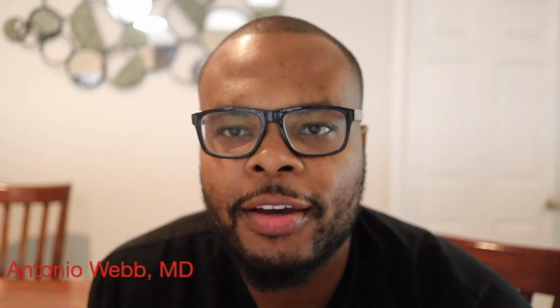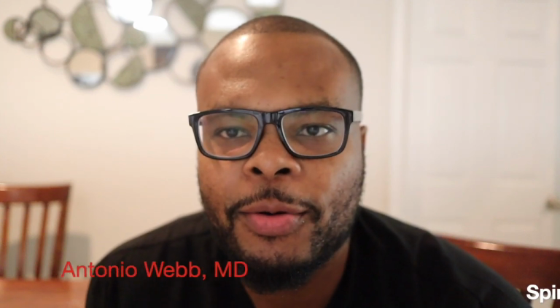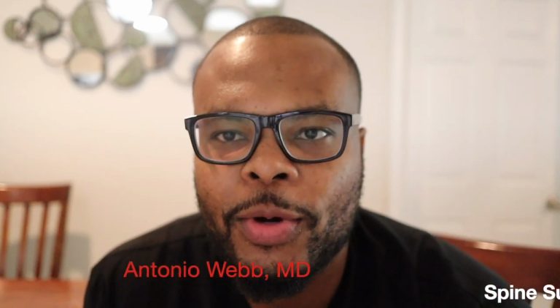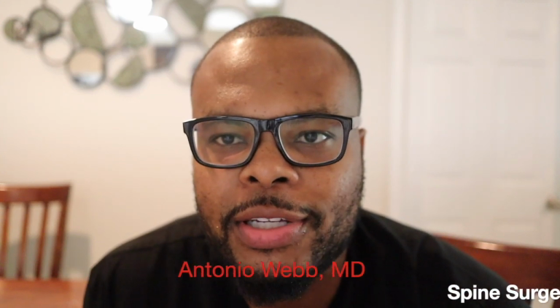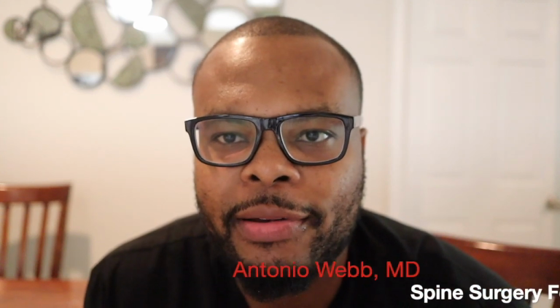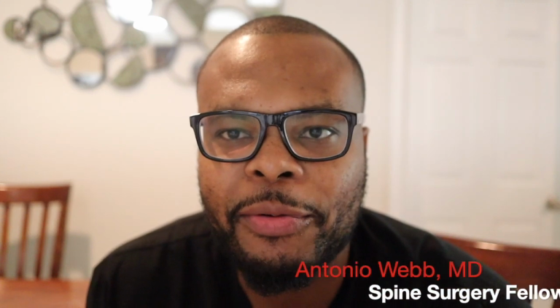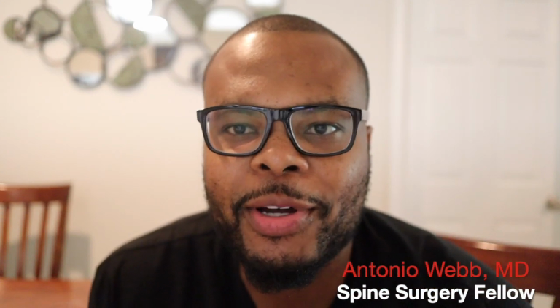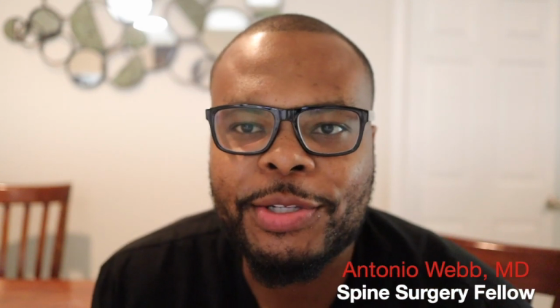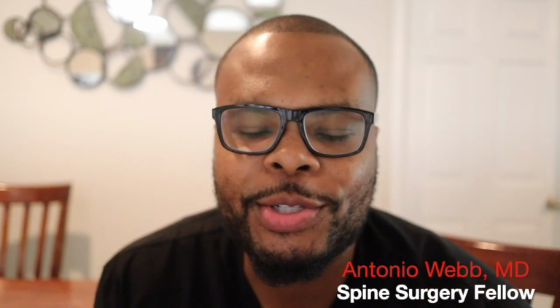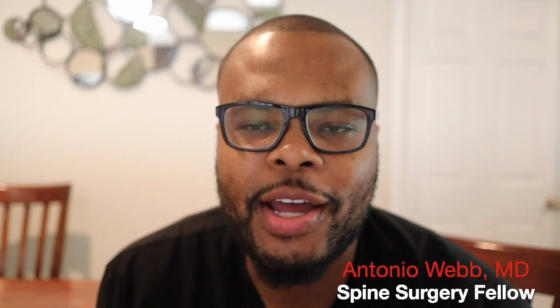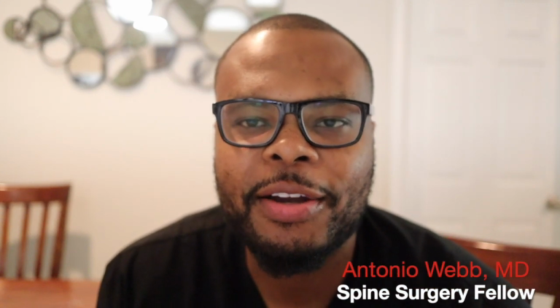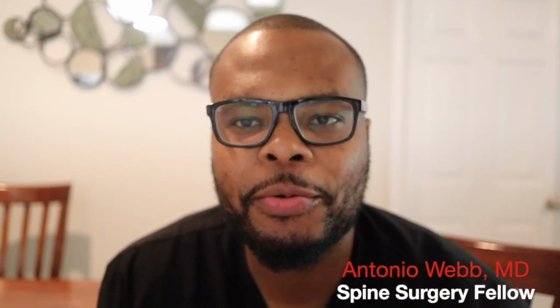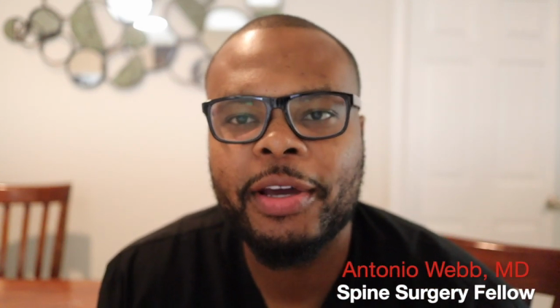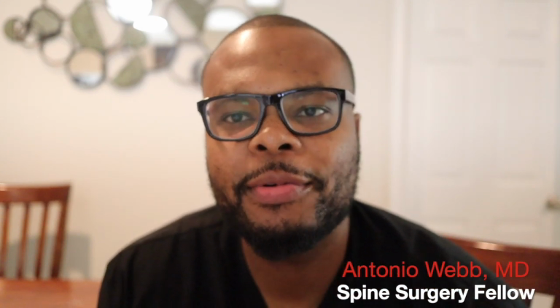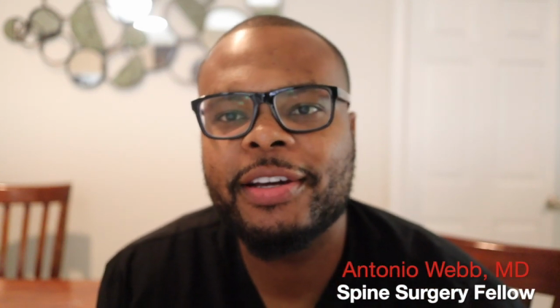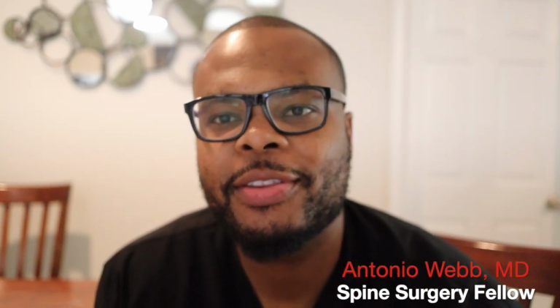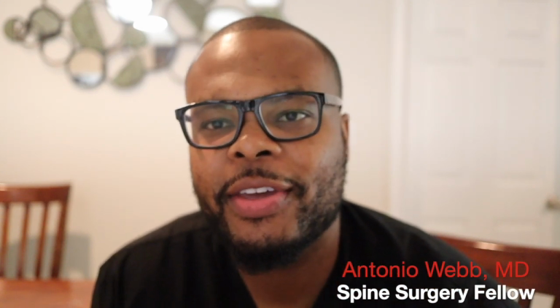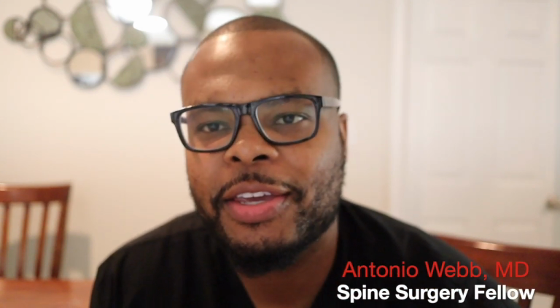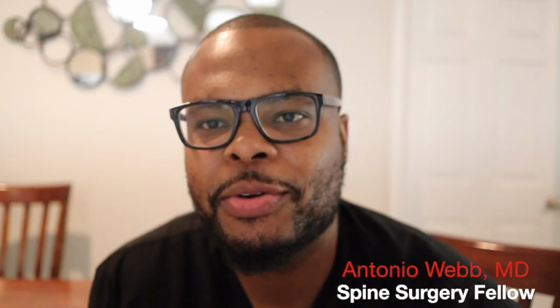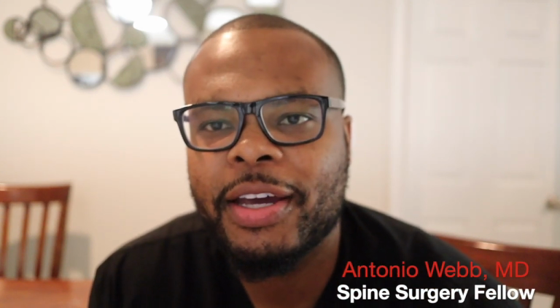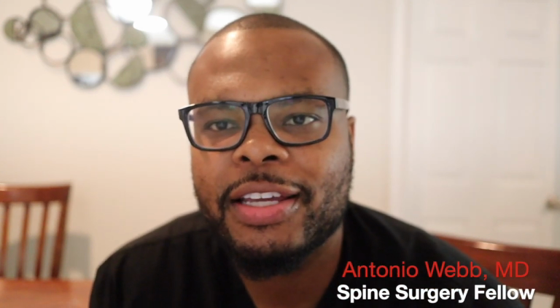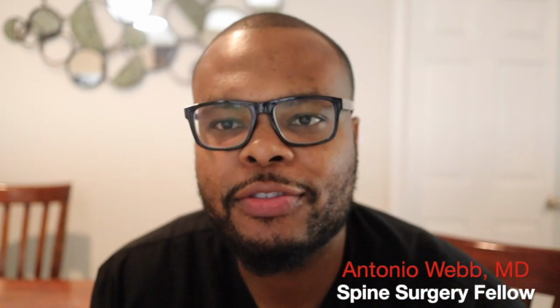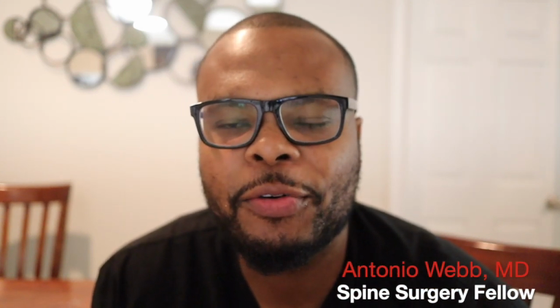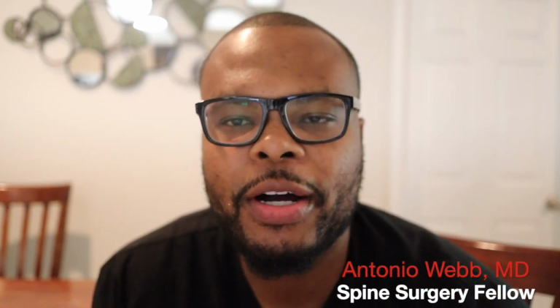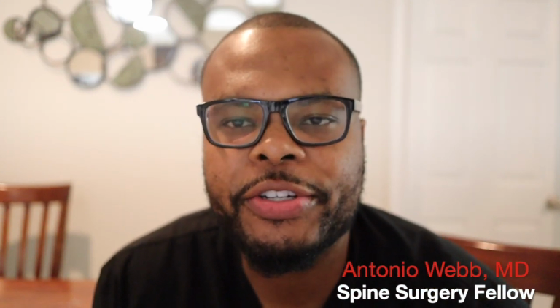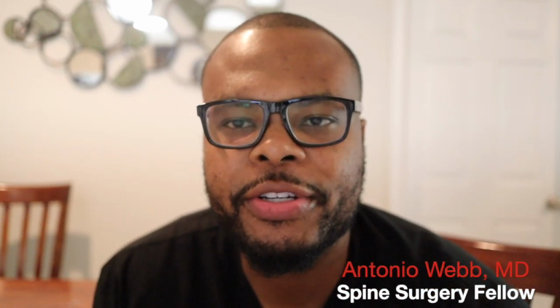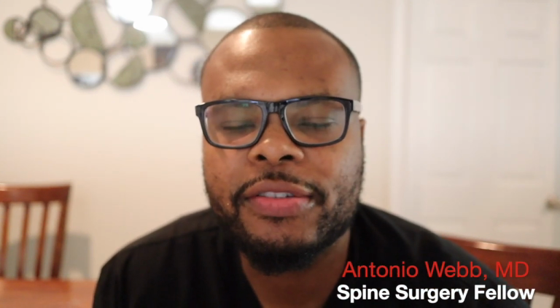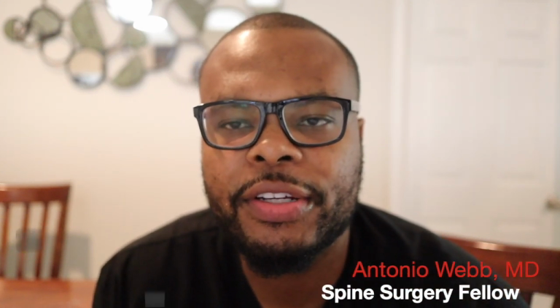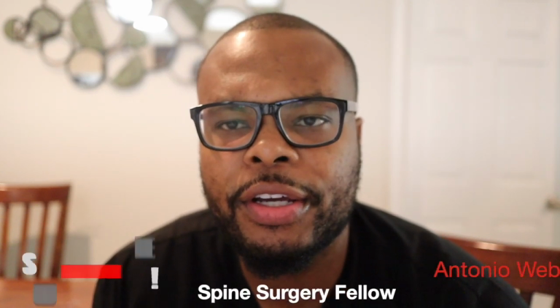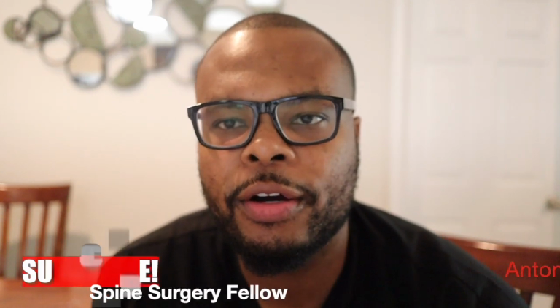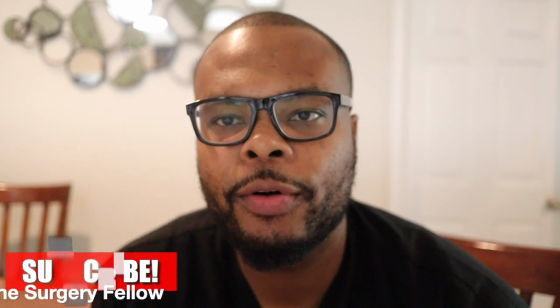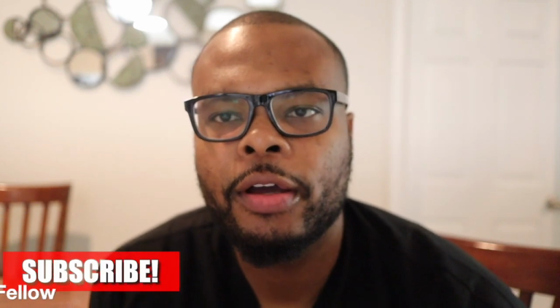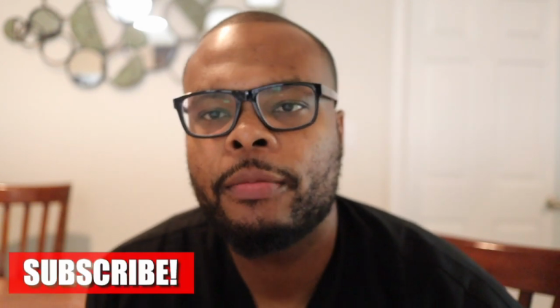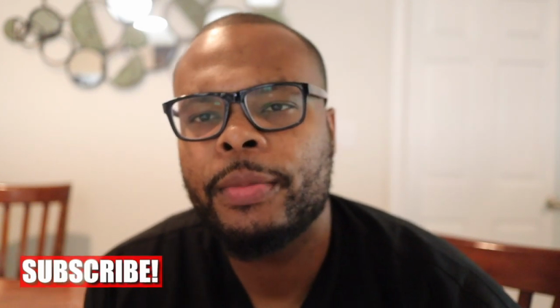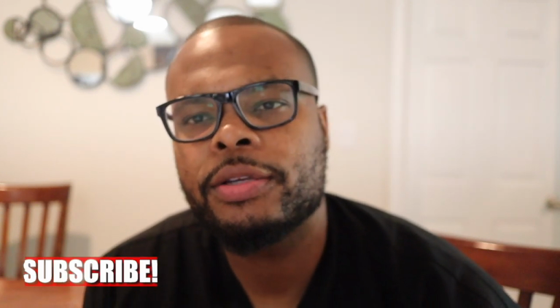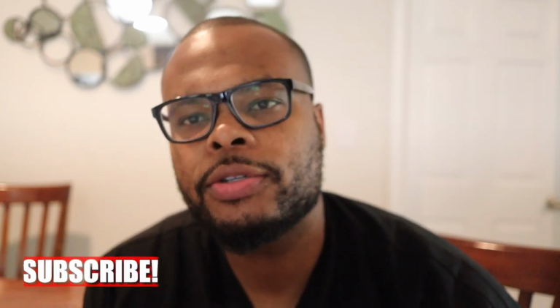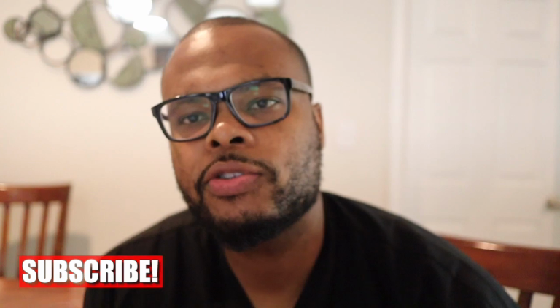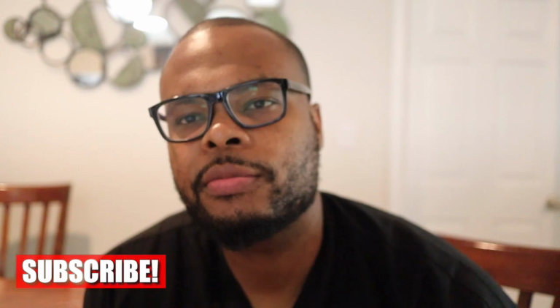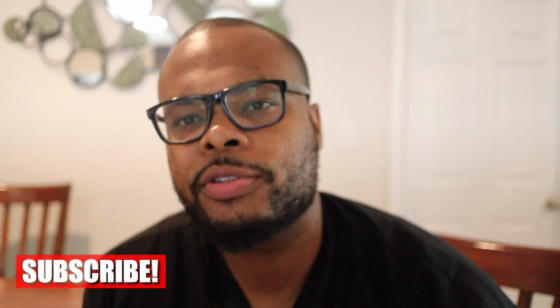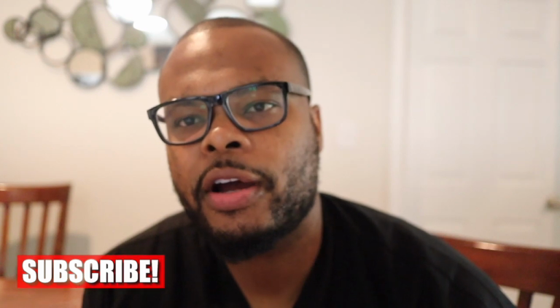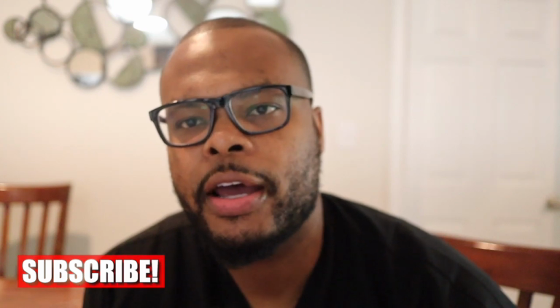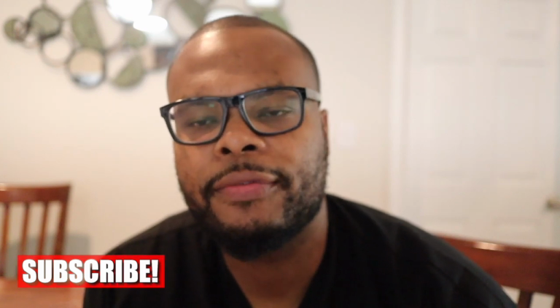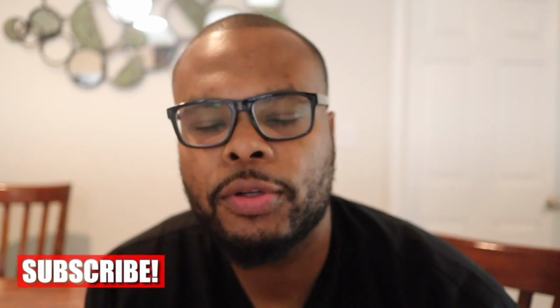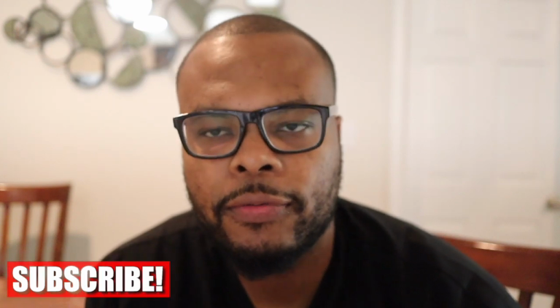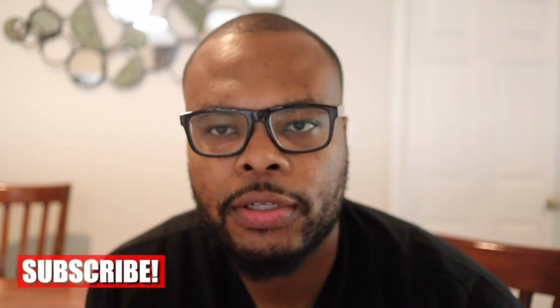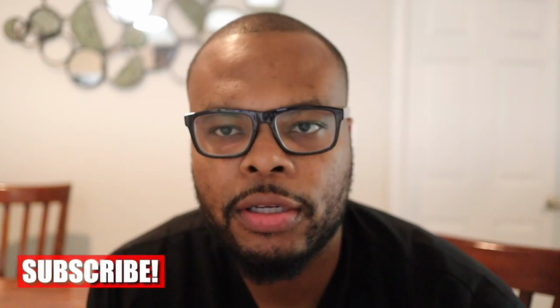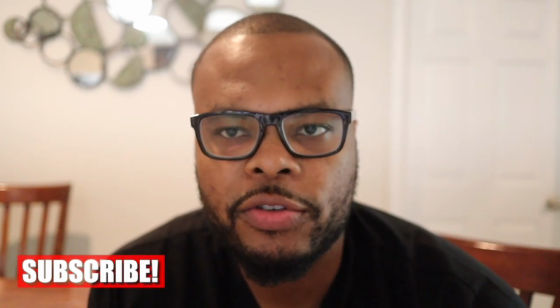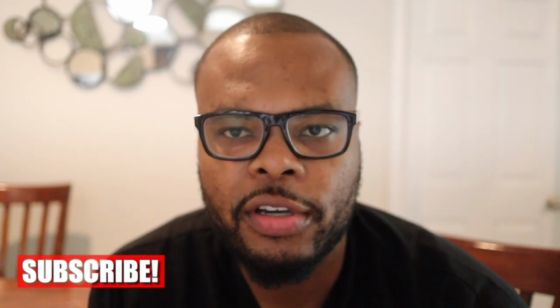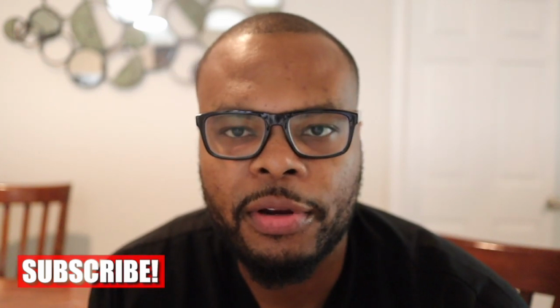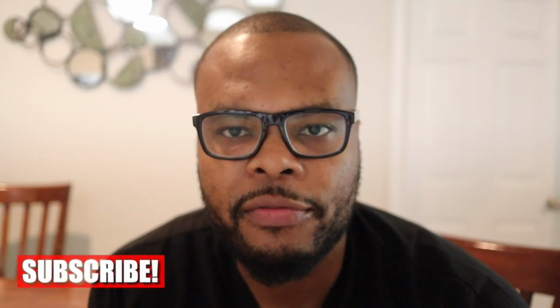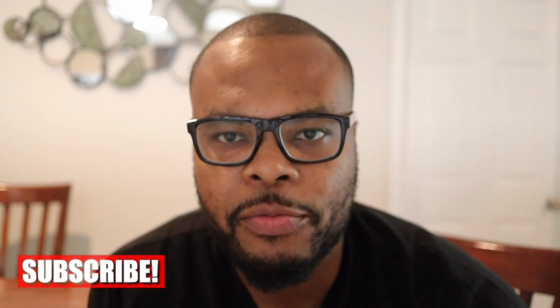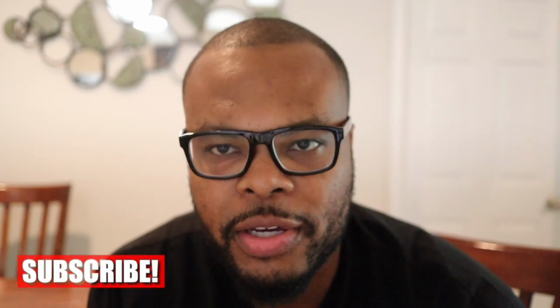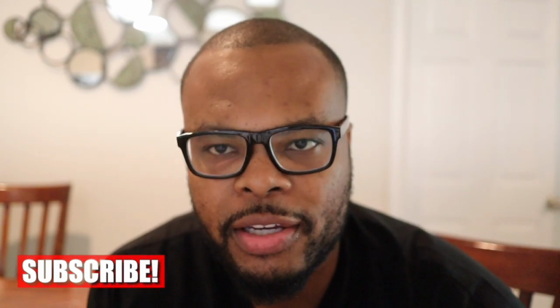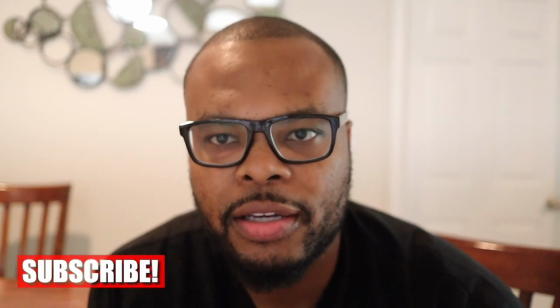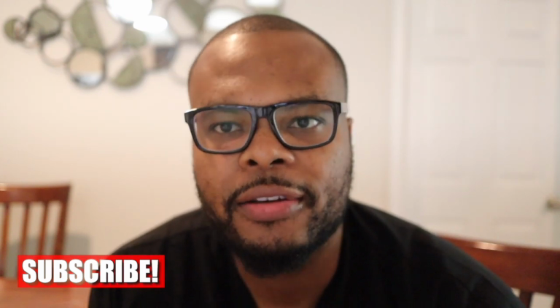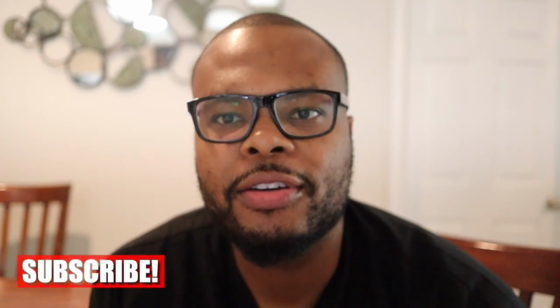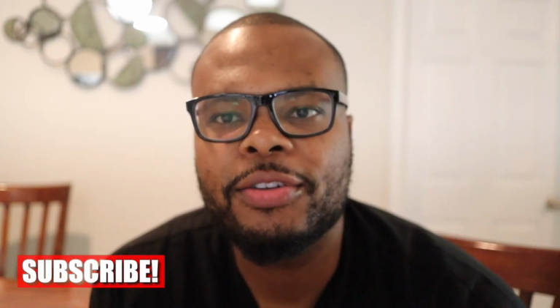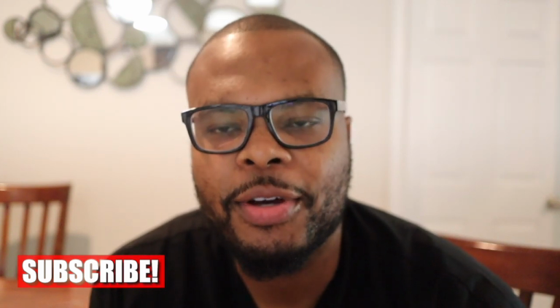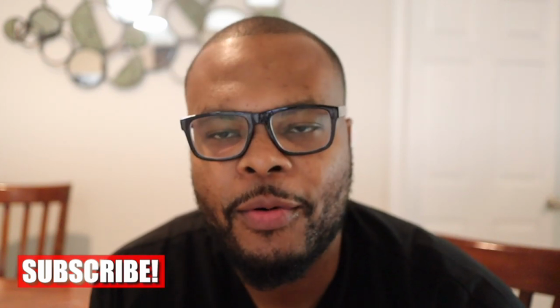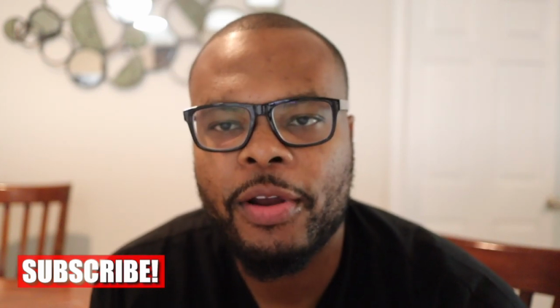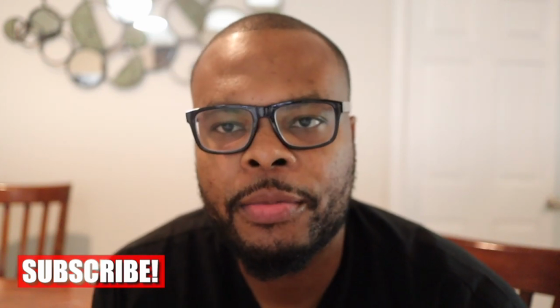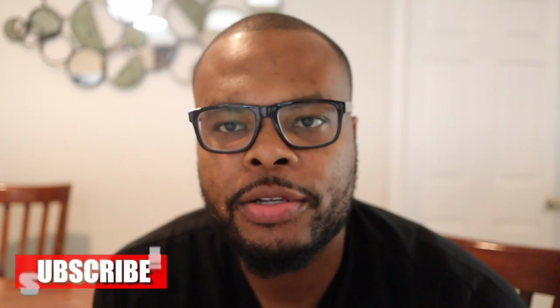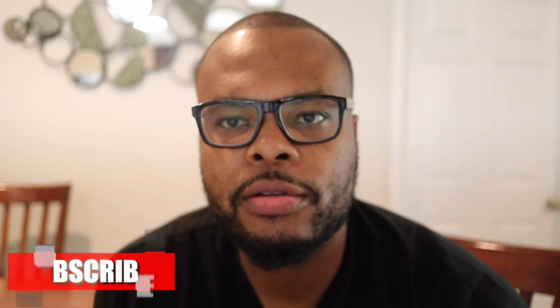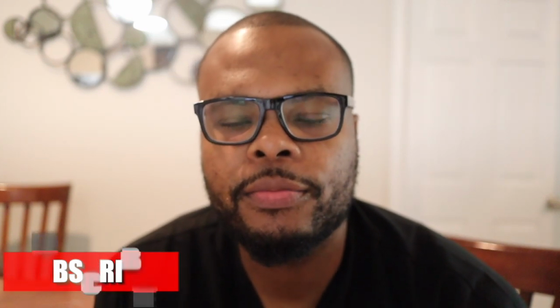What's up everyone? This is Dr. Webb here. Thank you guys for watching this video. Make sure you subscribe — new videos coming every week, you don't want to miss them.